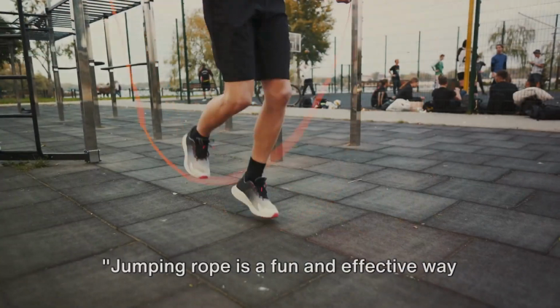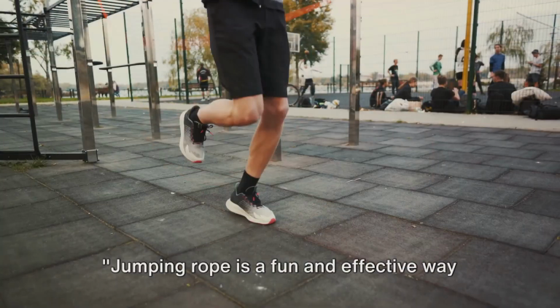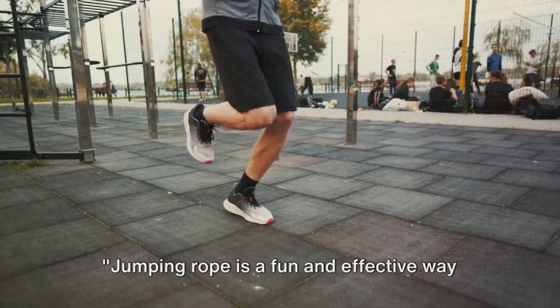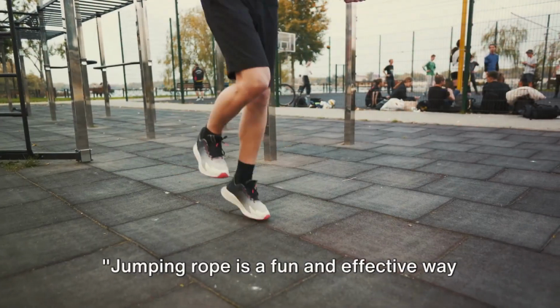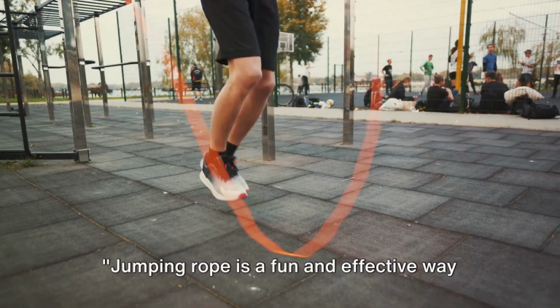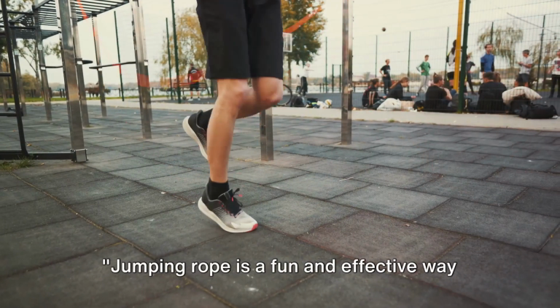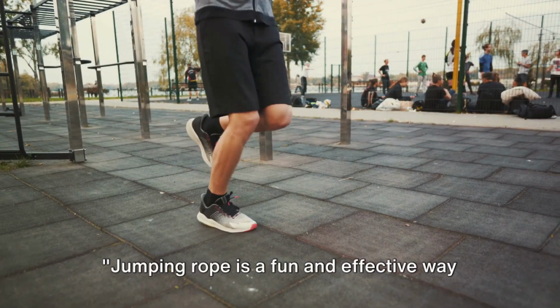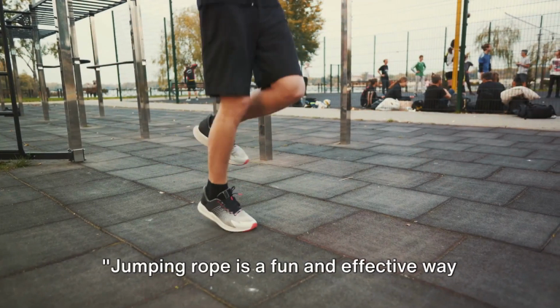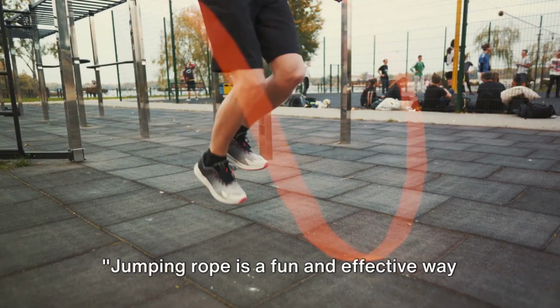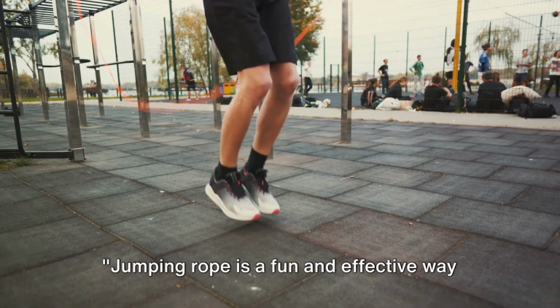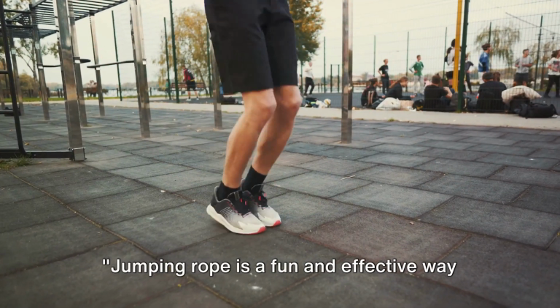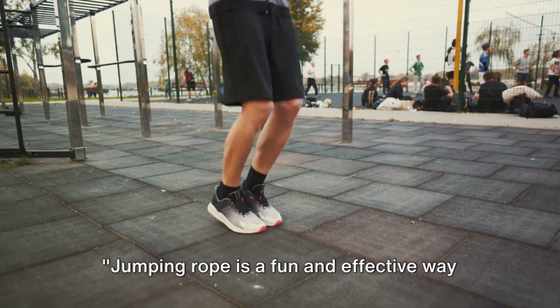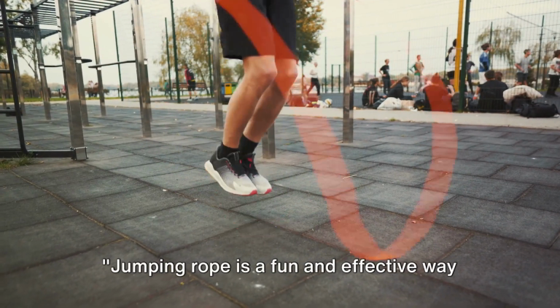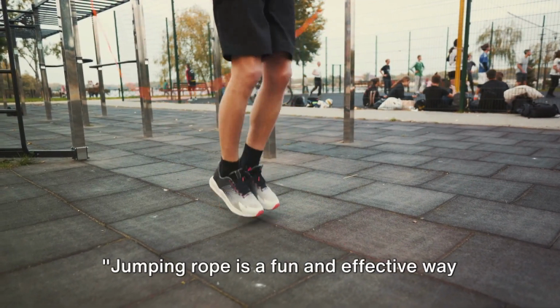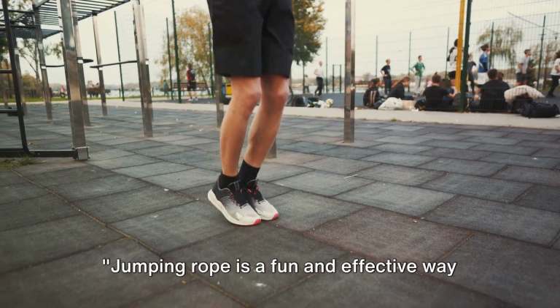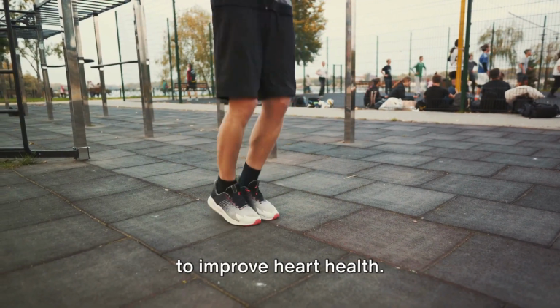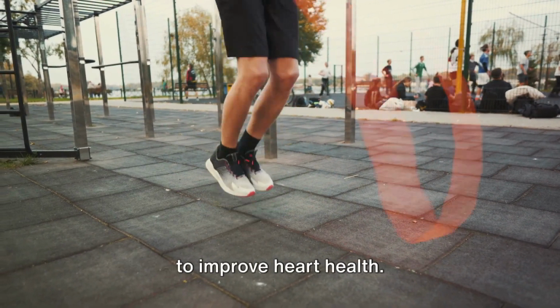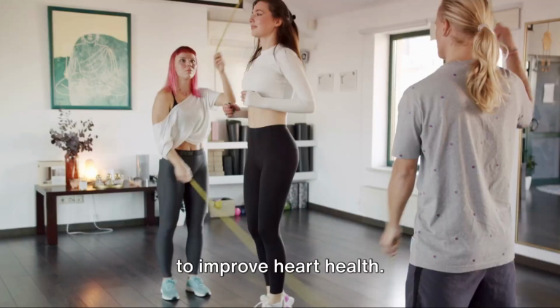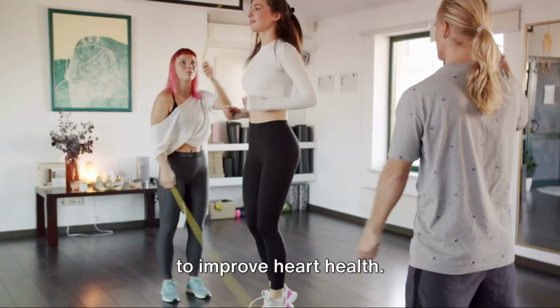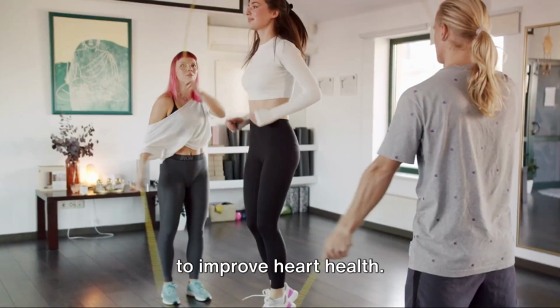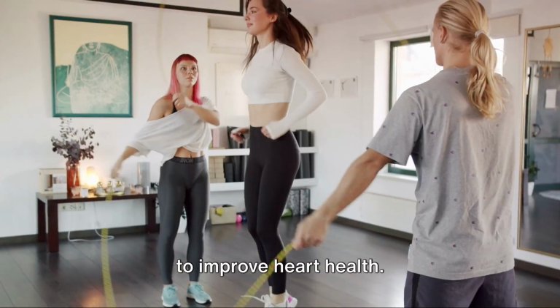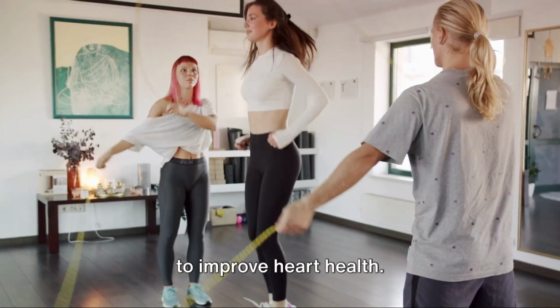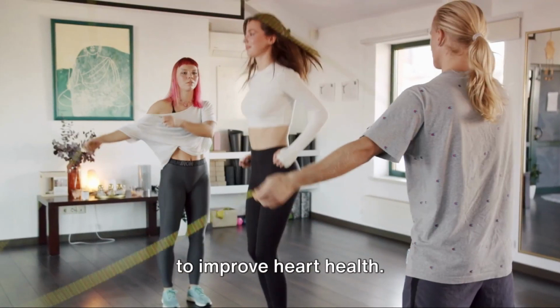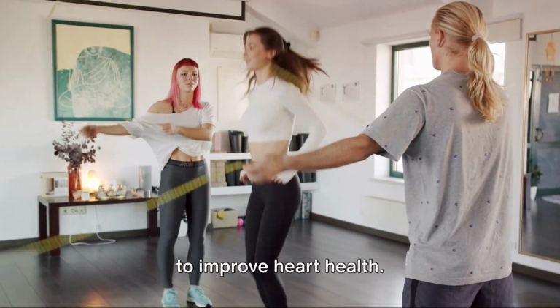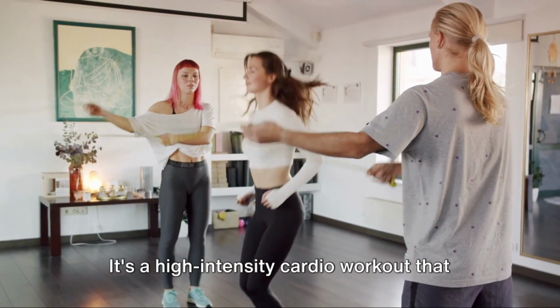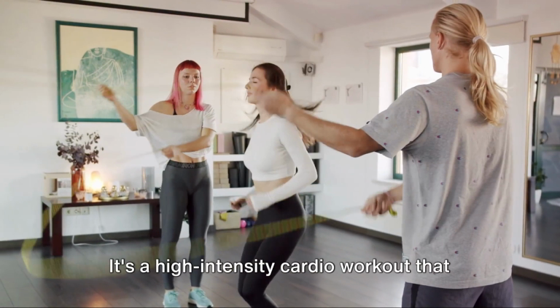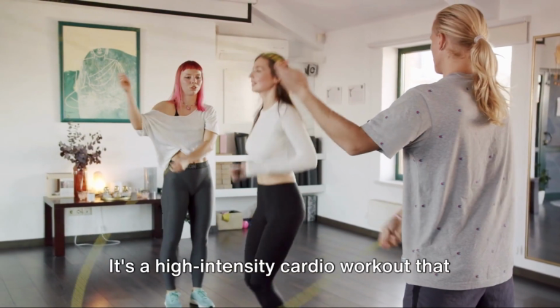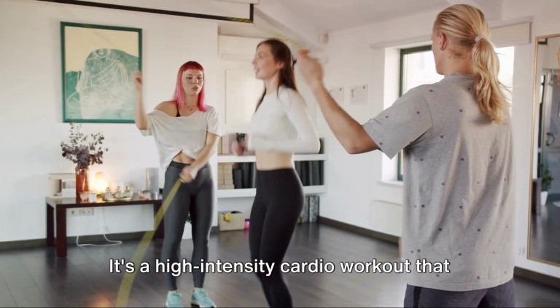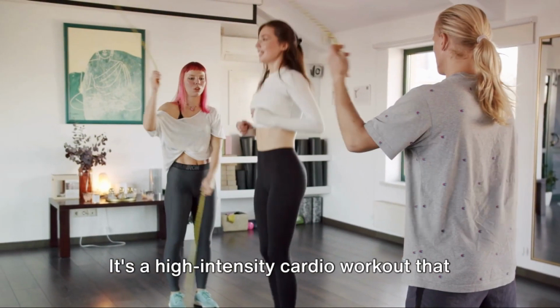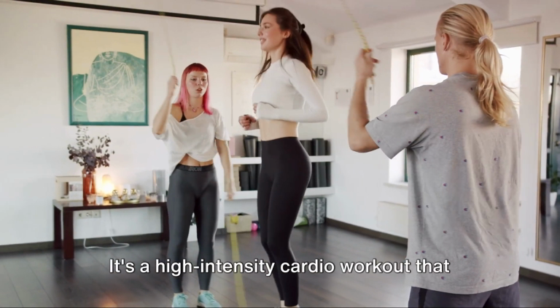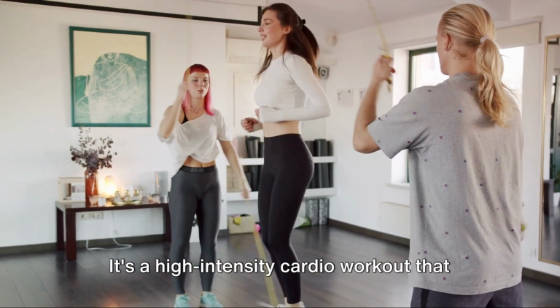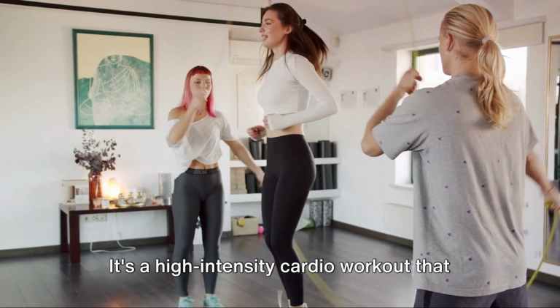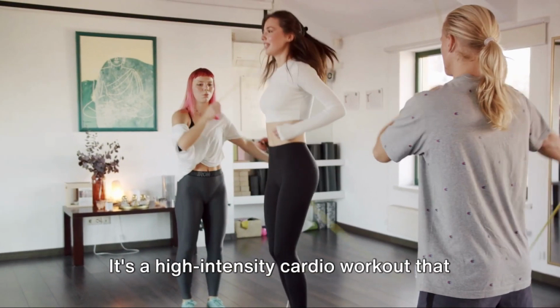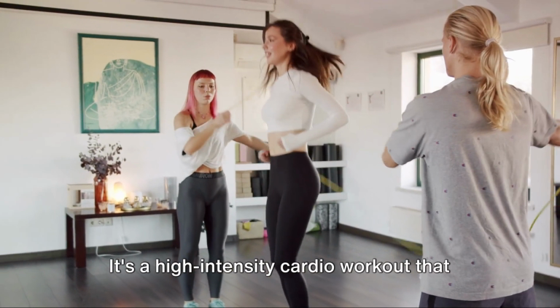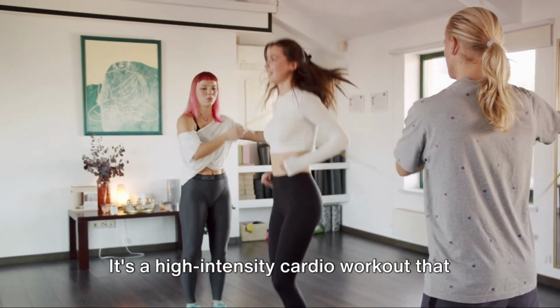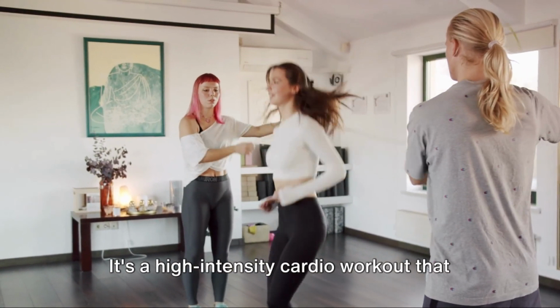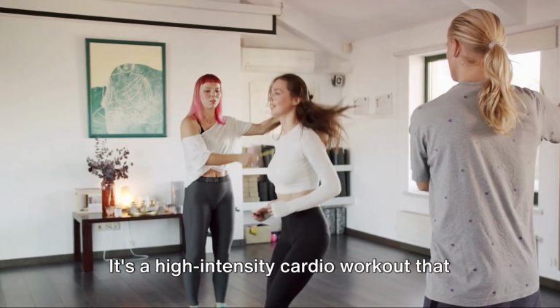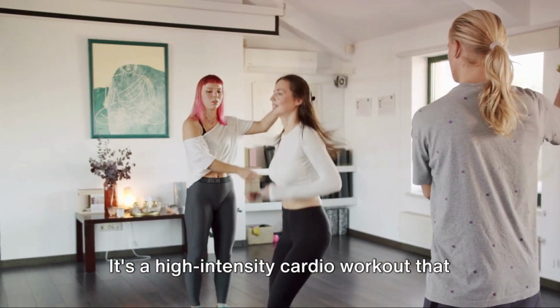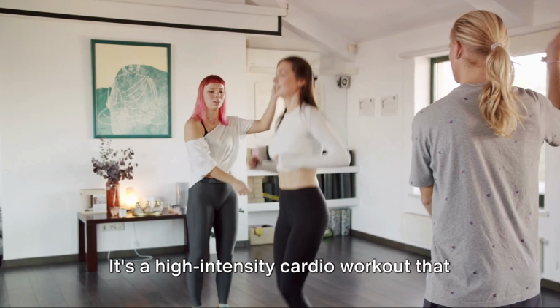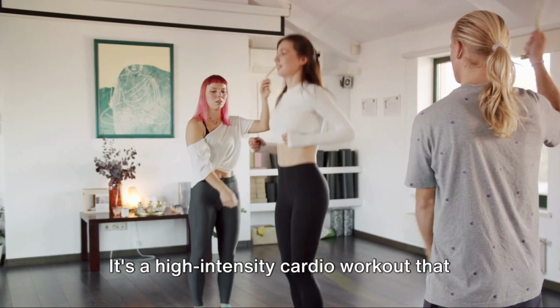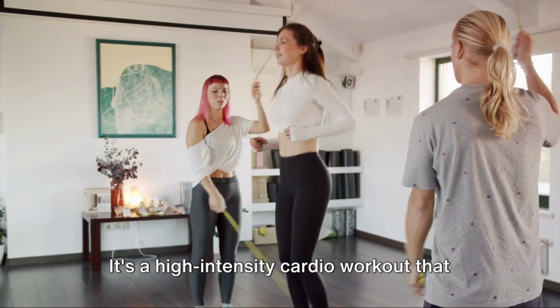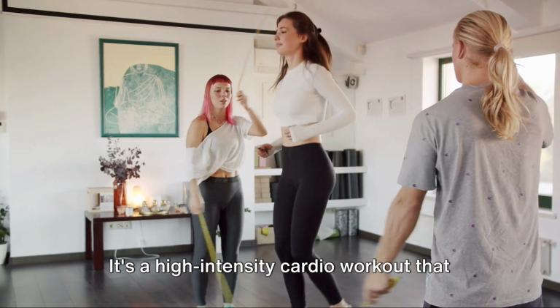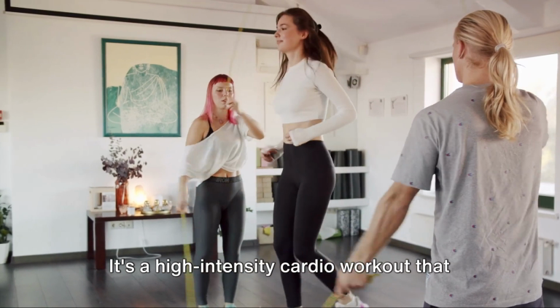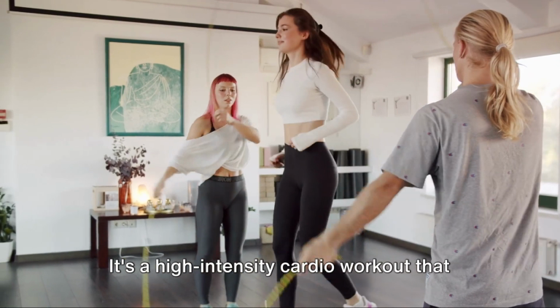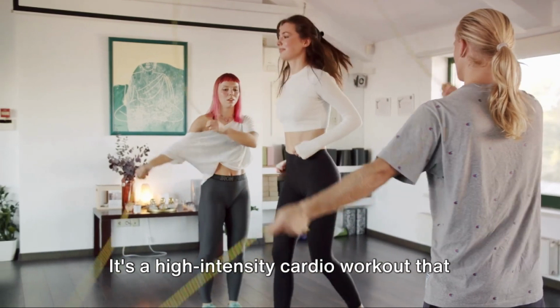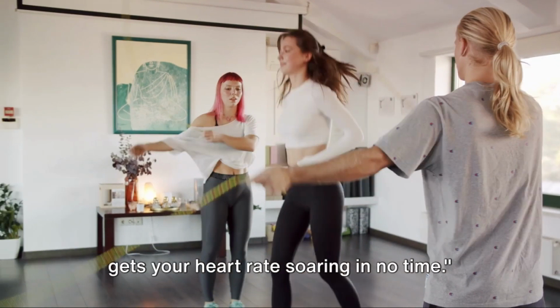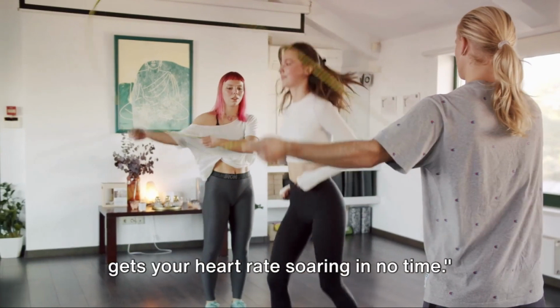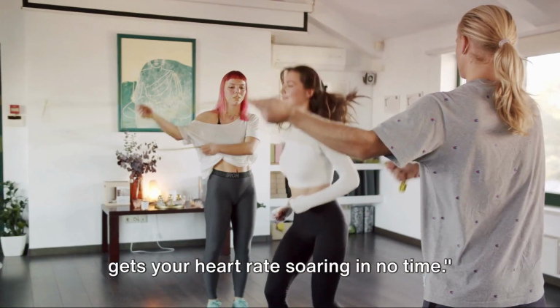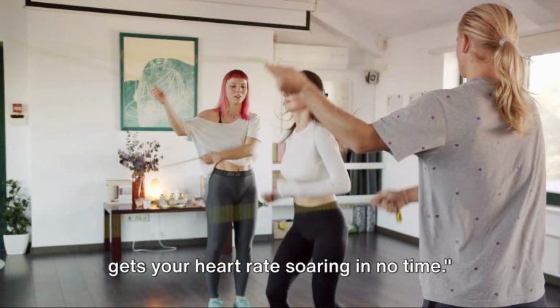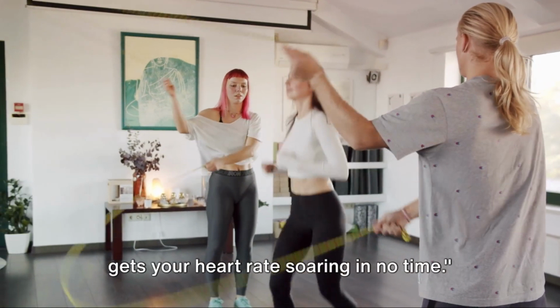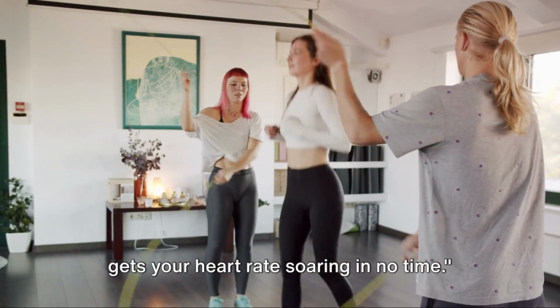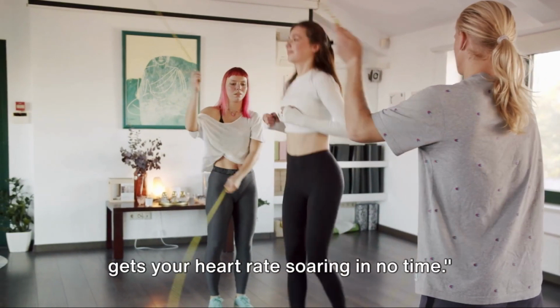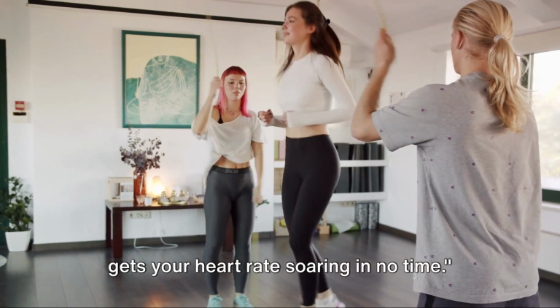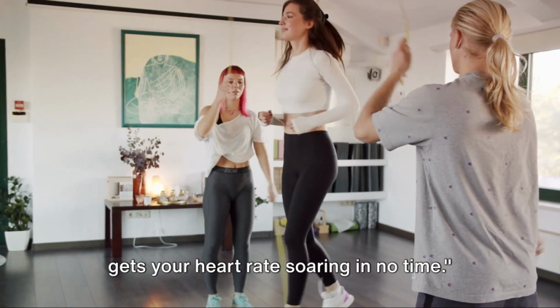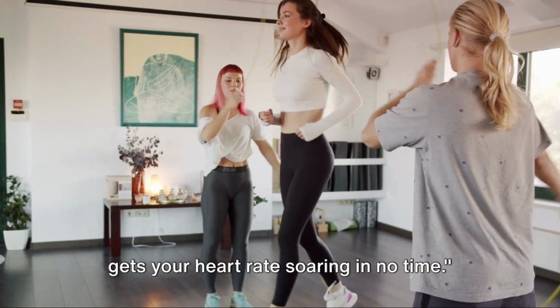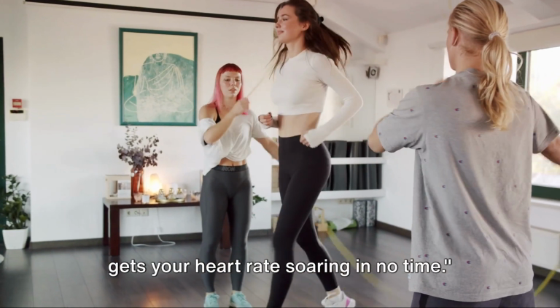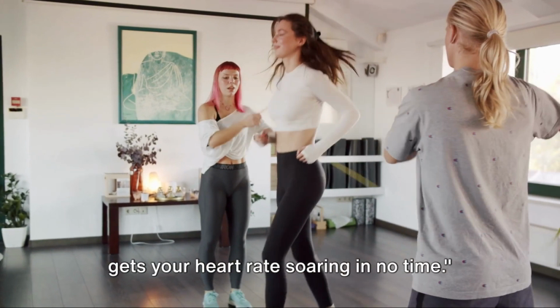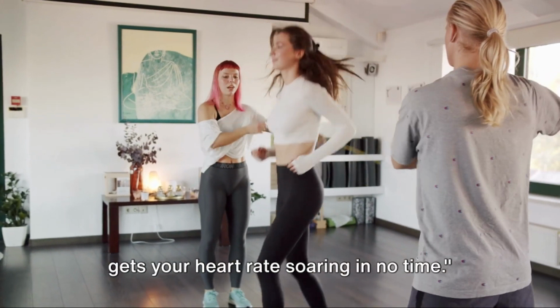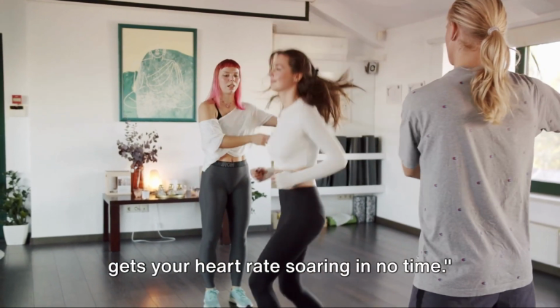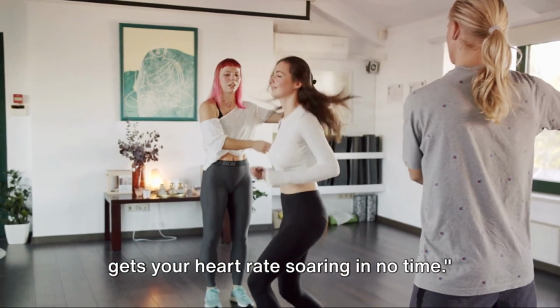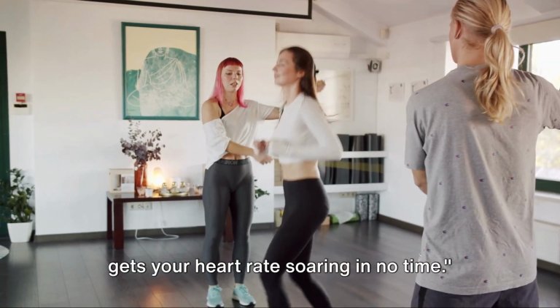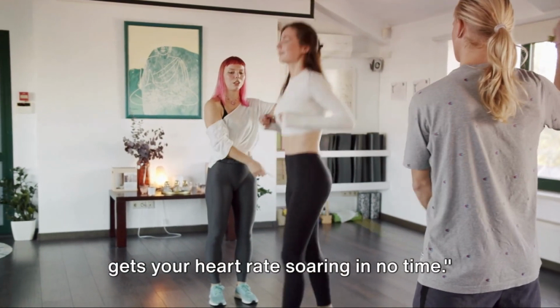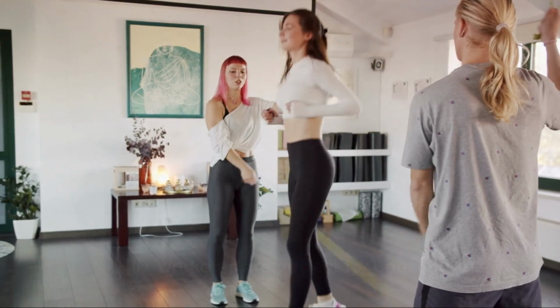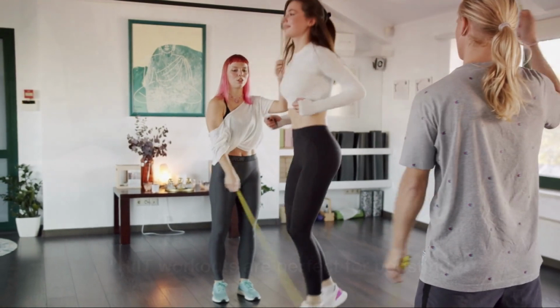Jumping rope is a fun and effective way to improve heart health. It's a high-intensity cardio workout that gets your heart rate soaring in no time.